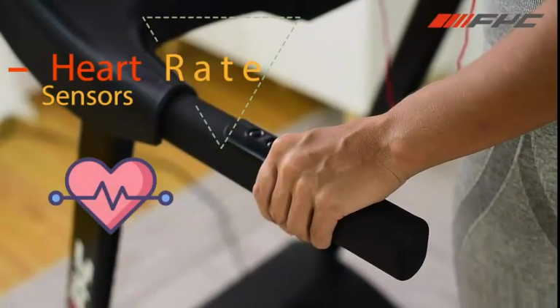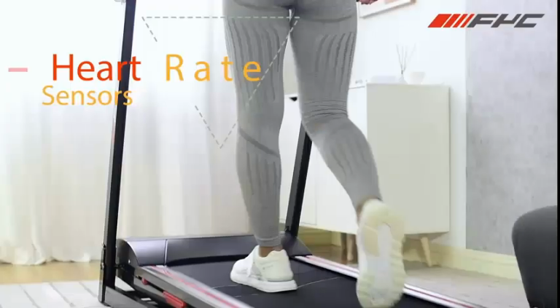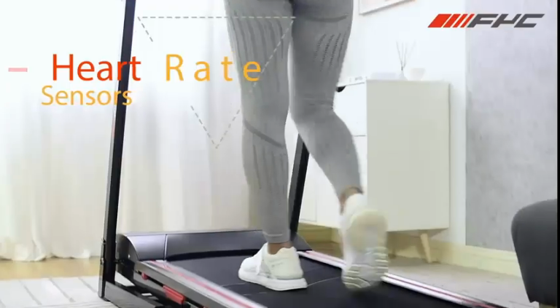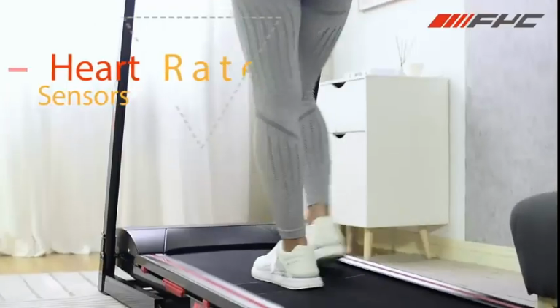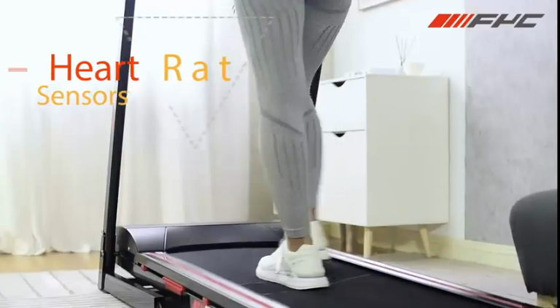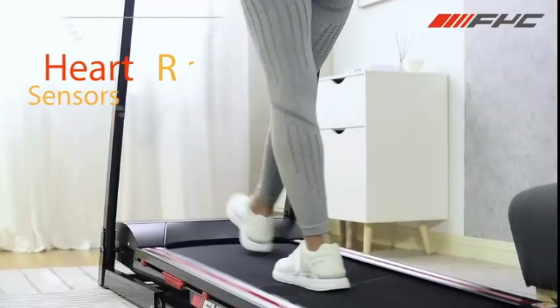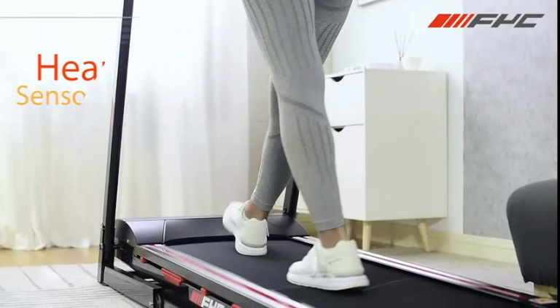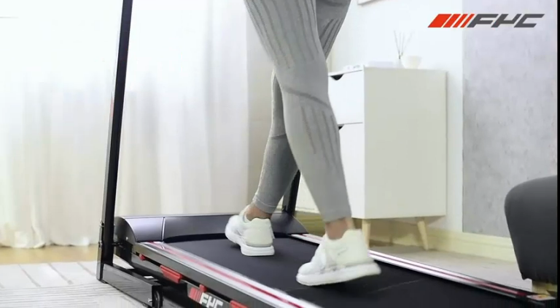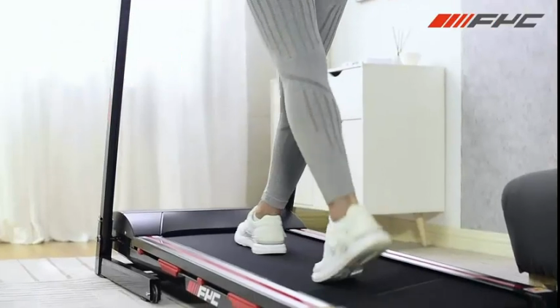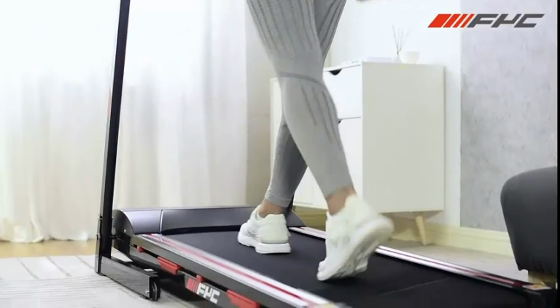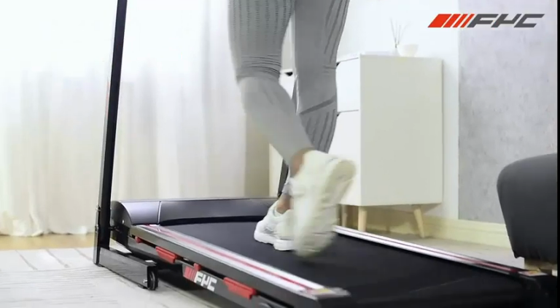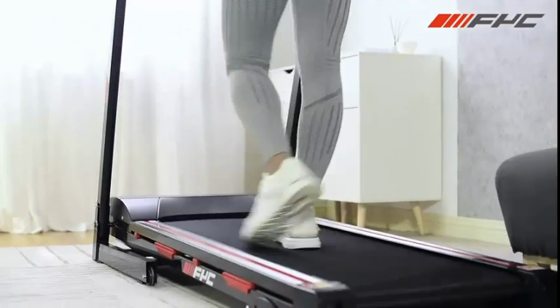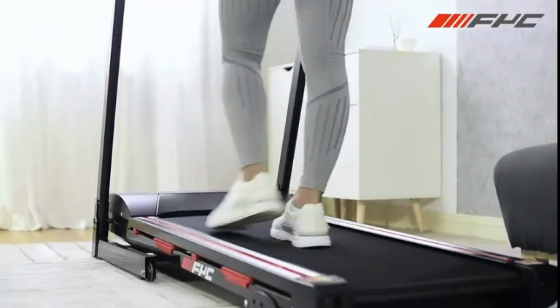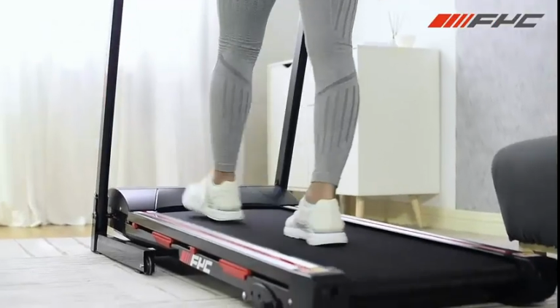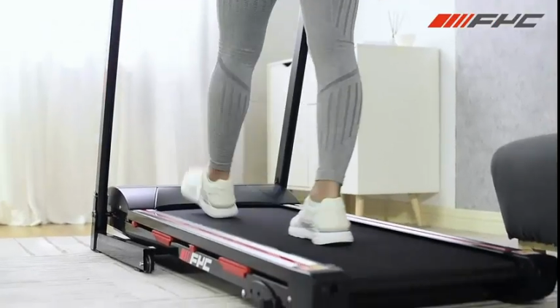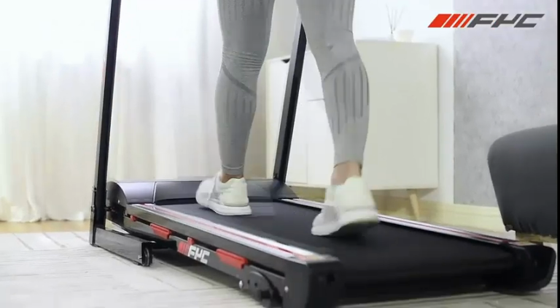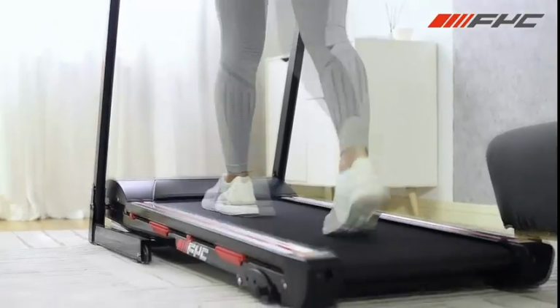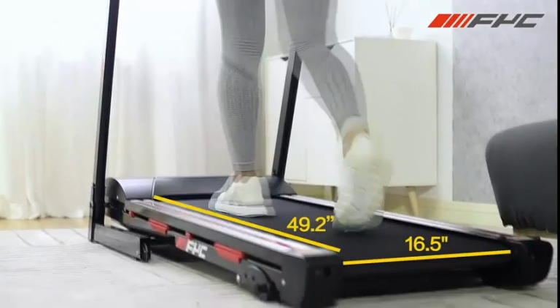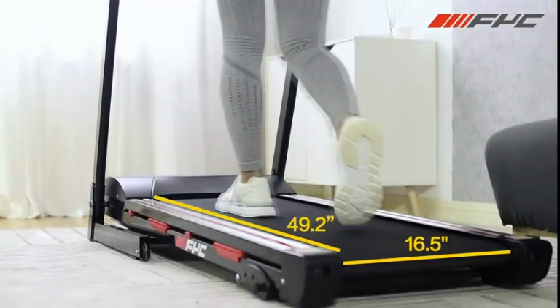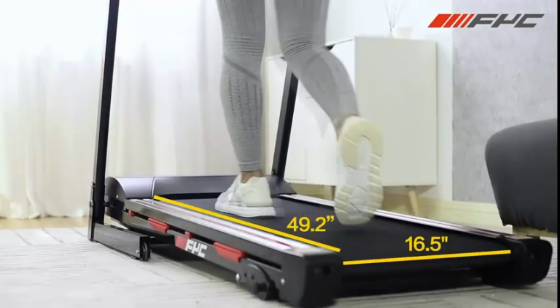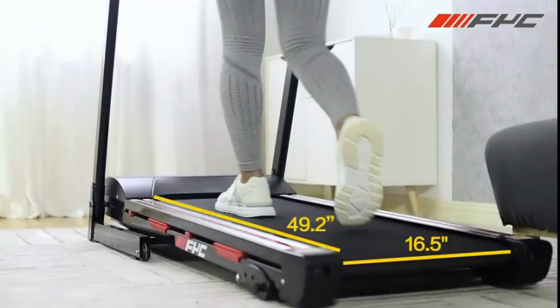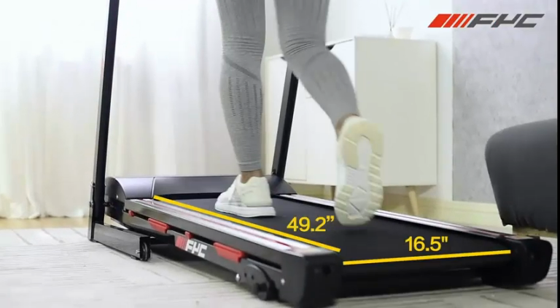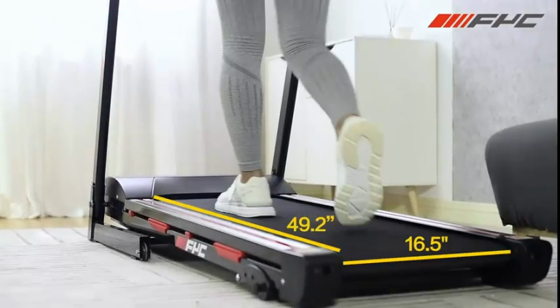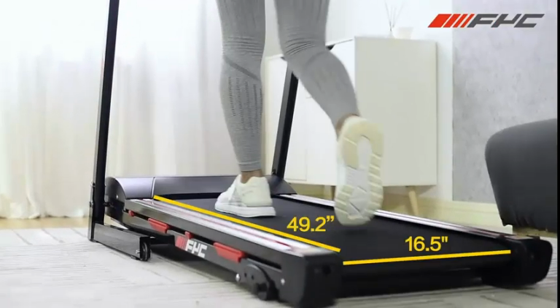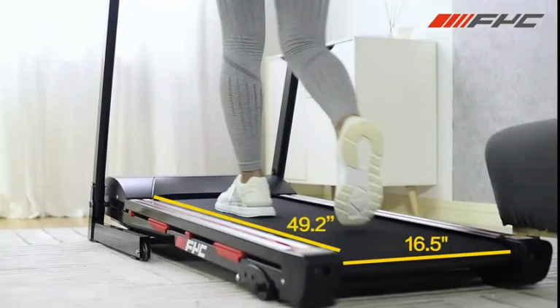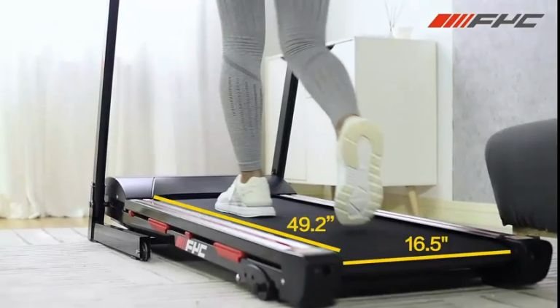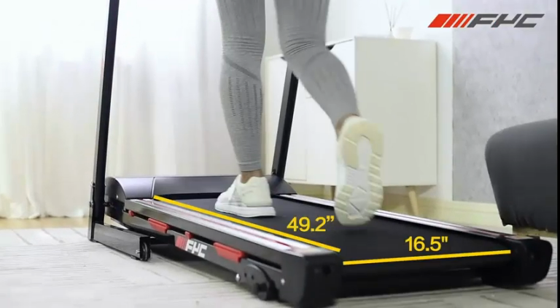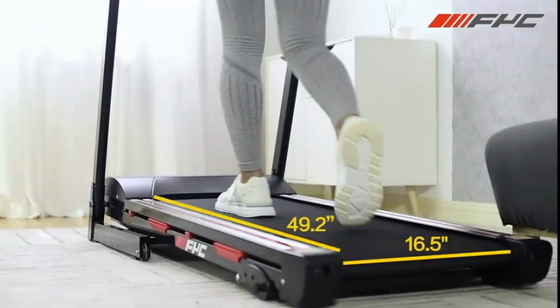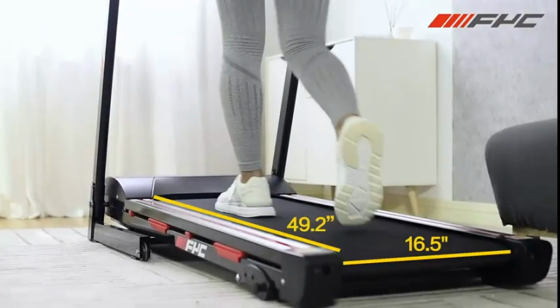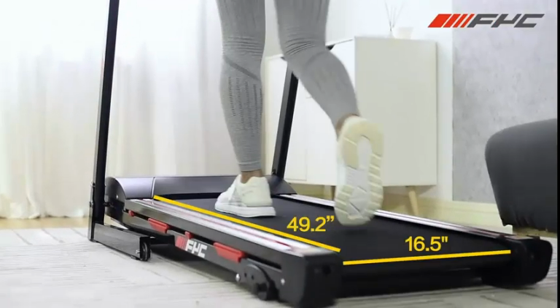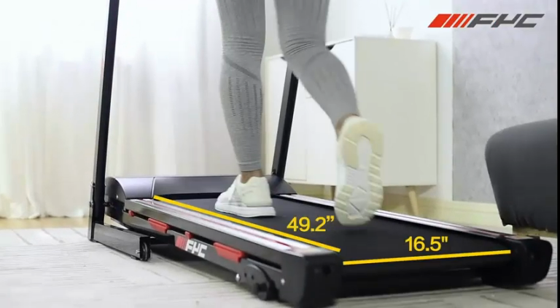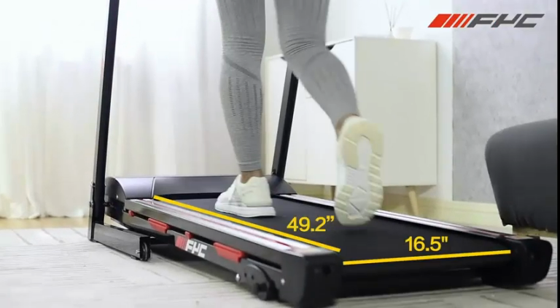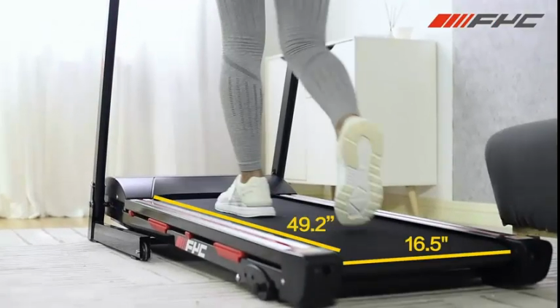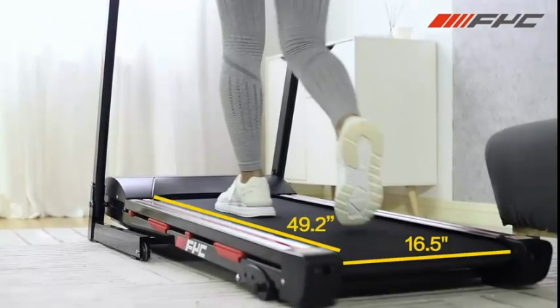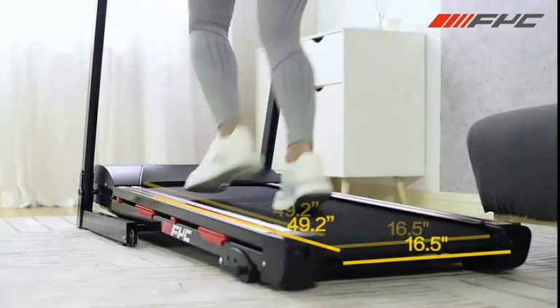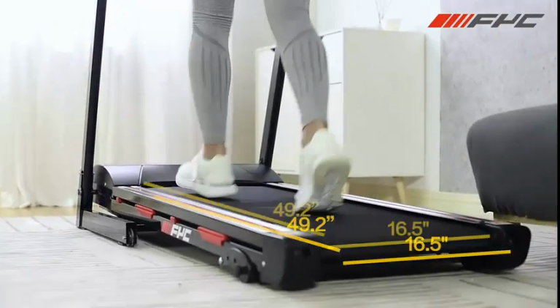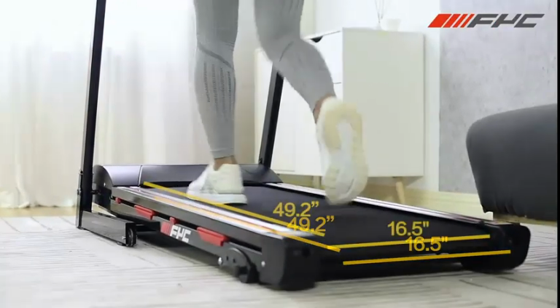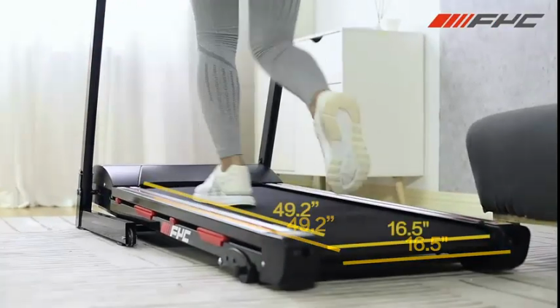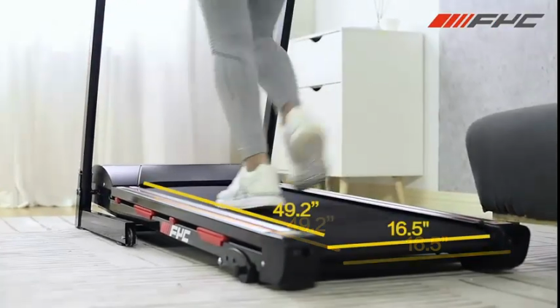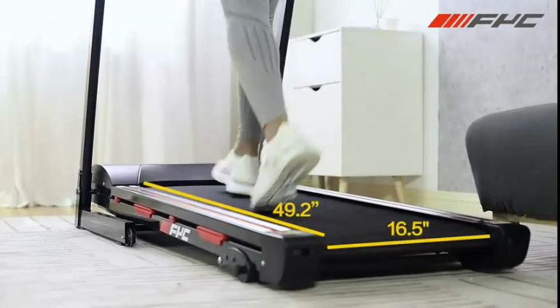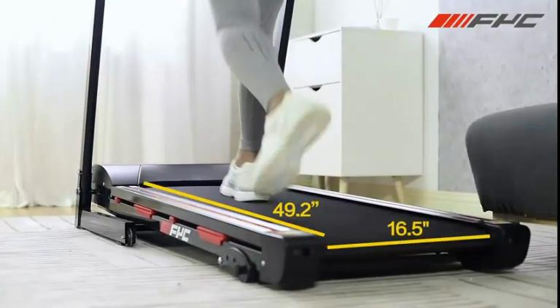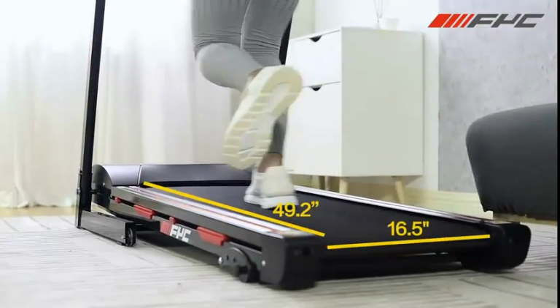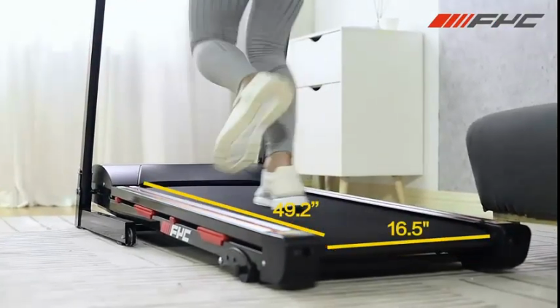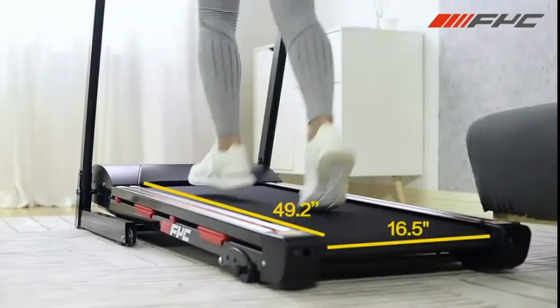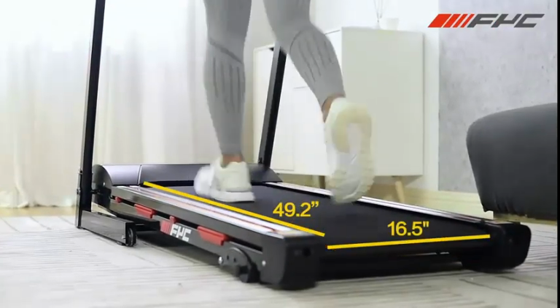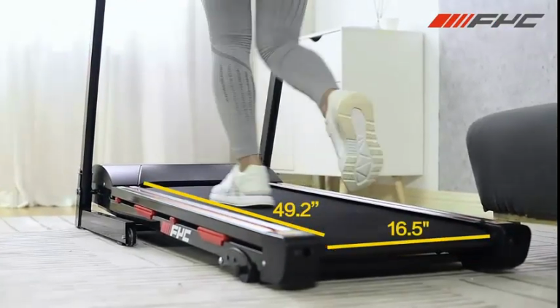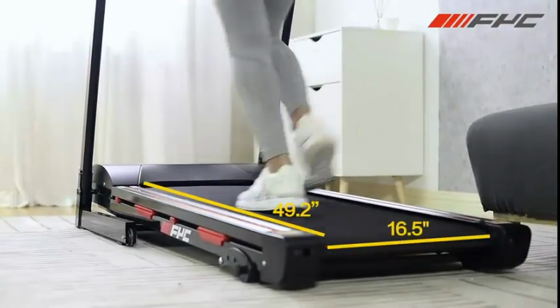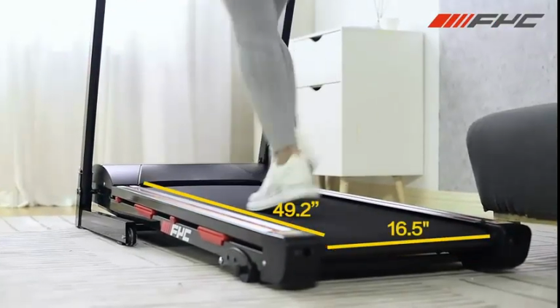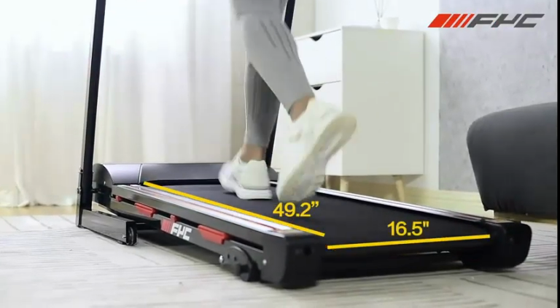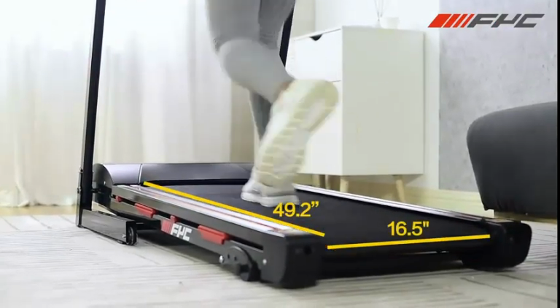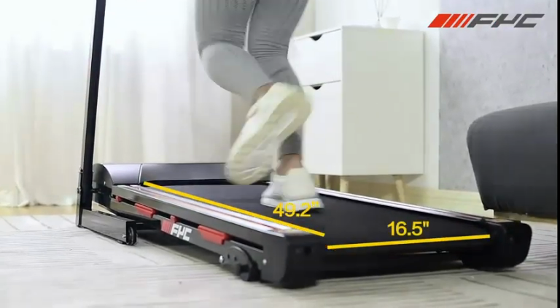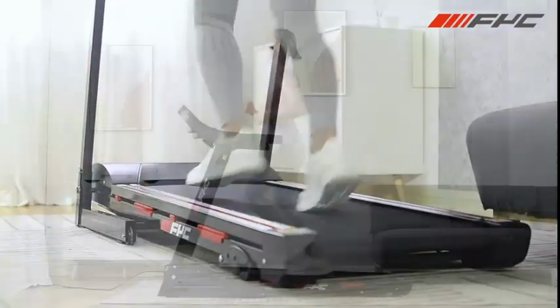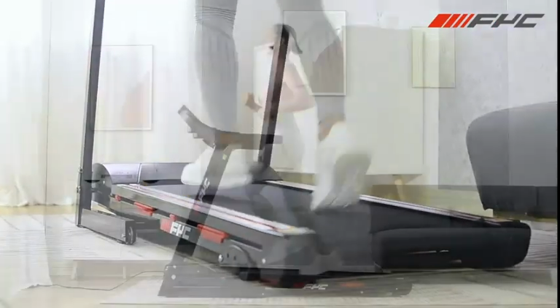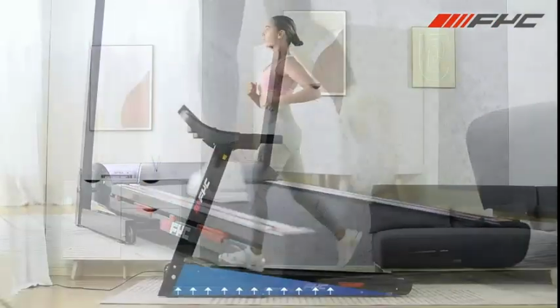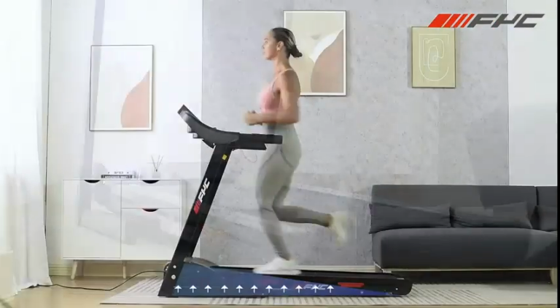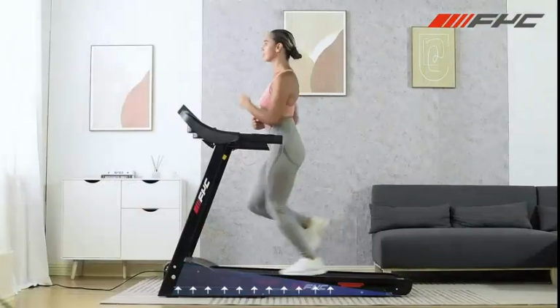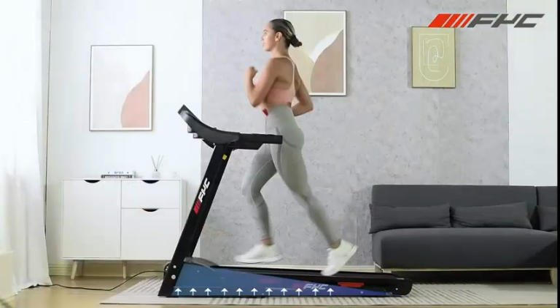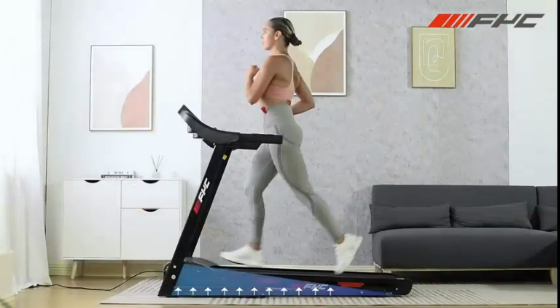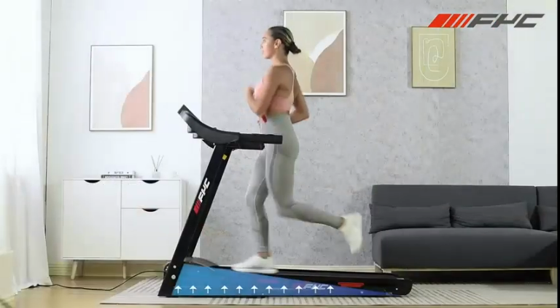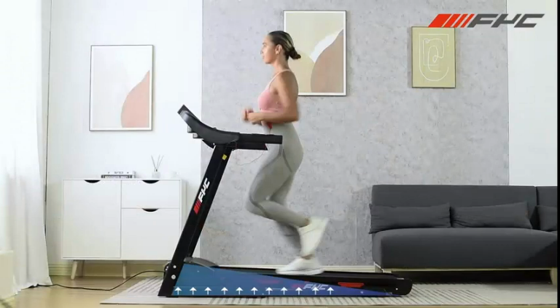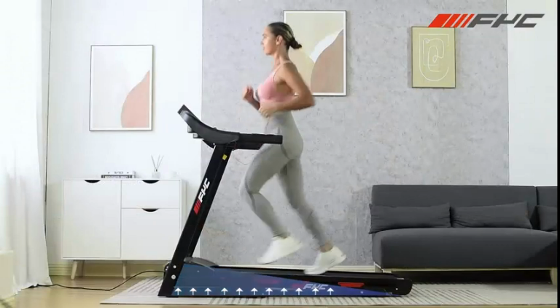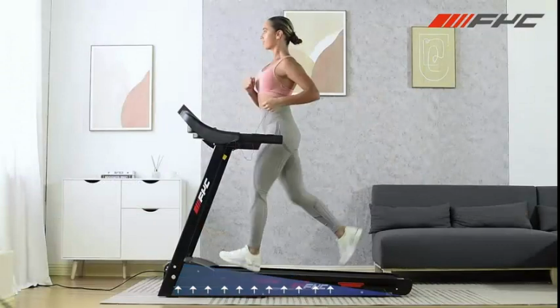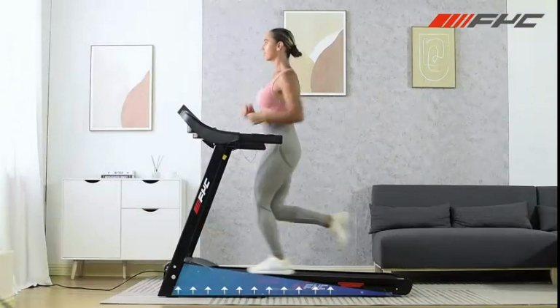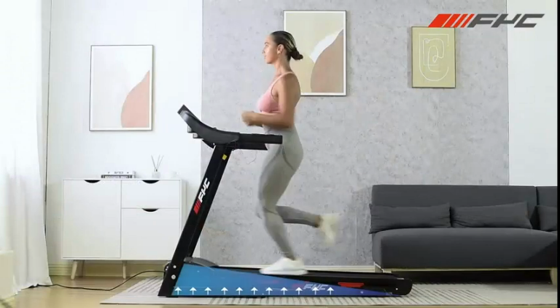0.5 to 10 mph, 116 km/h adjustable speed range.